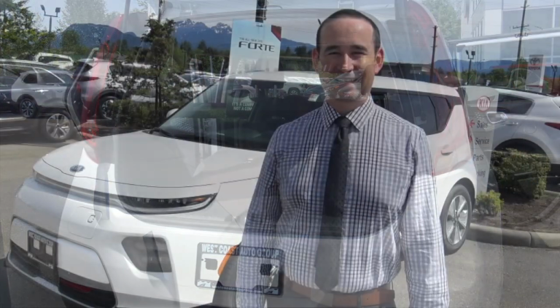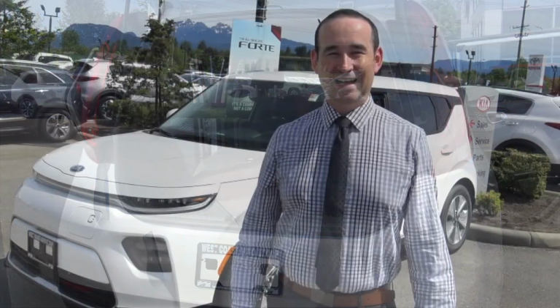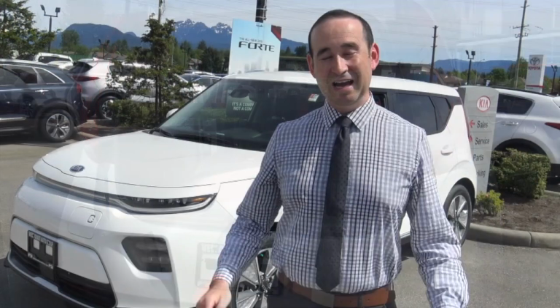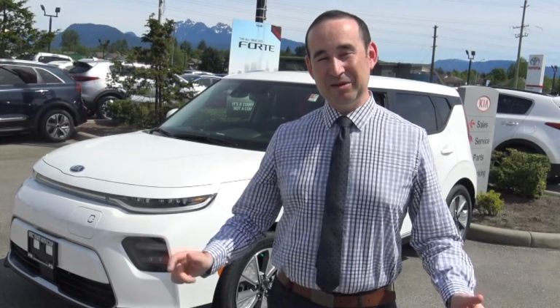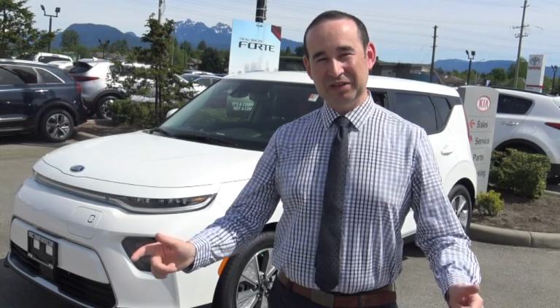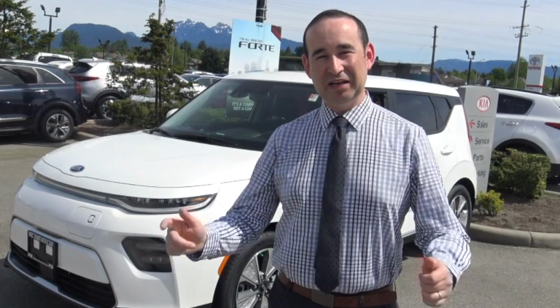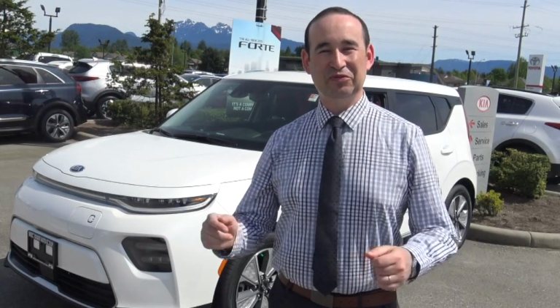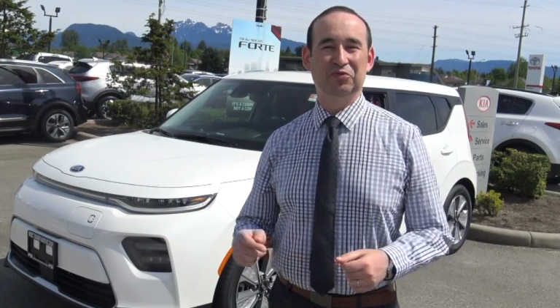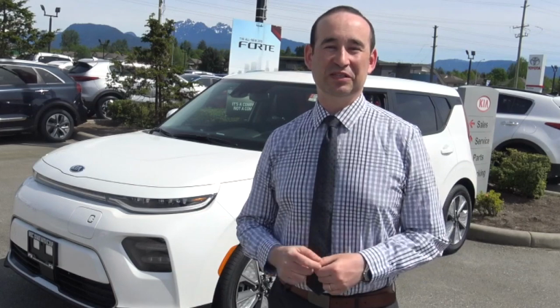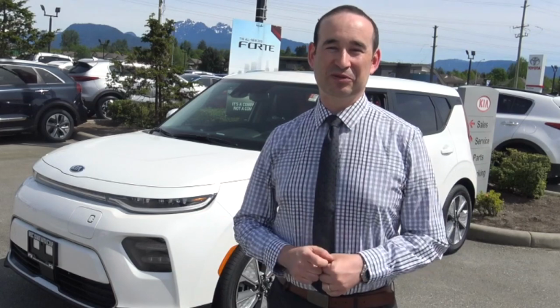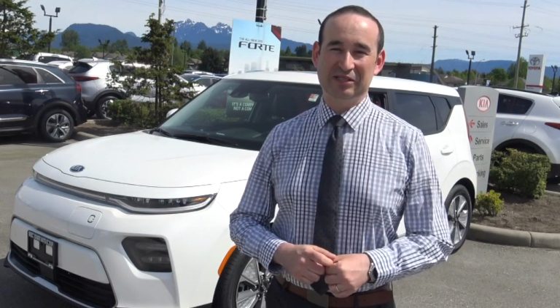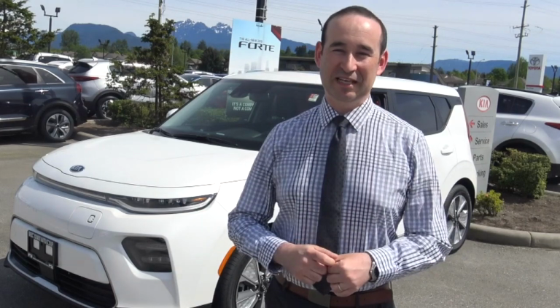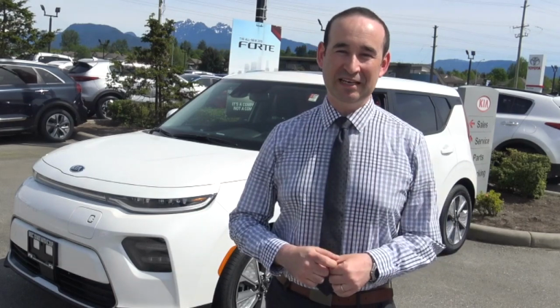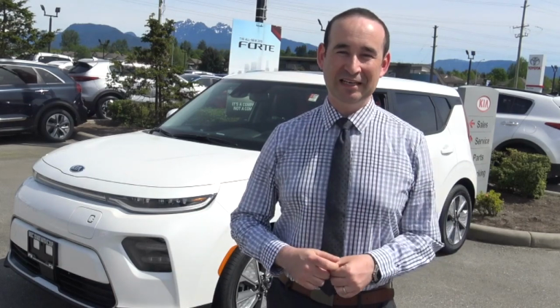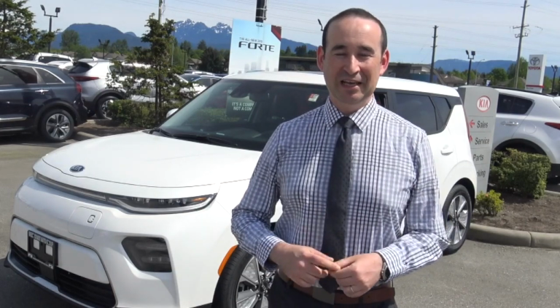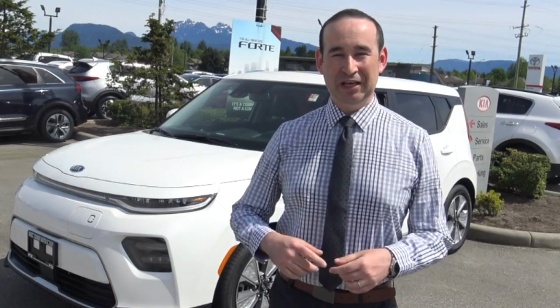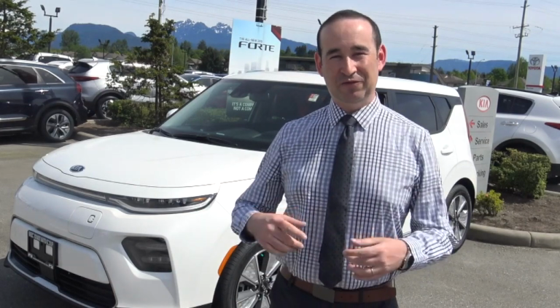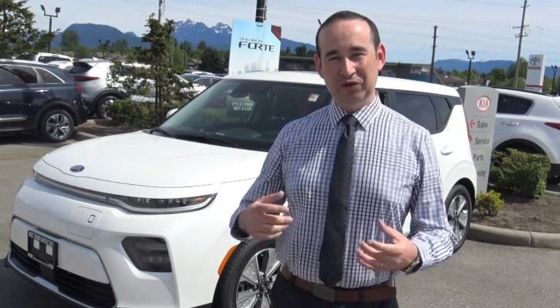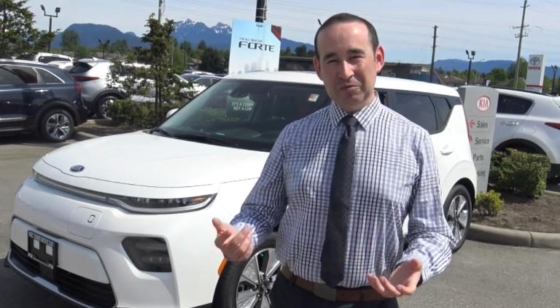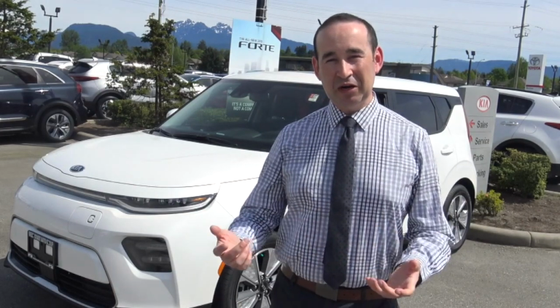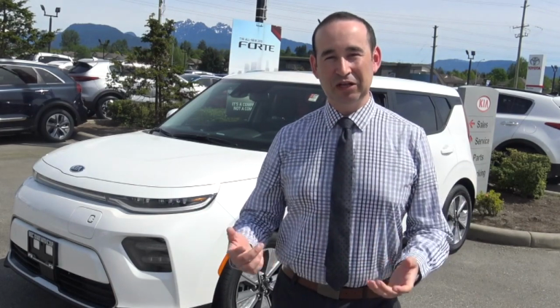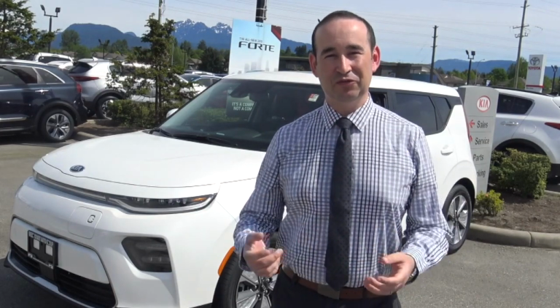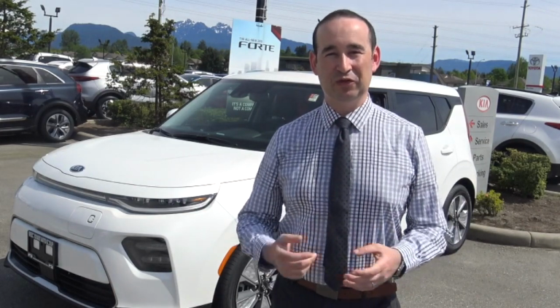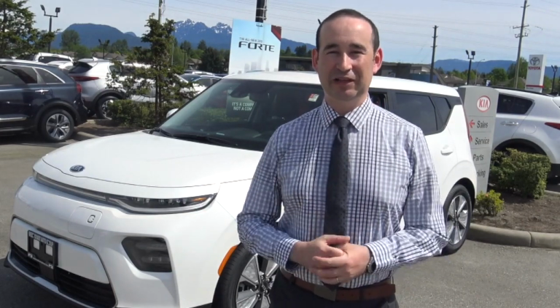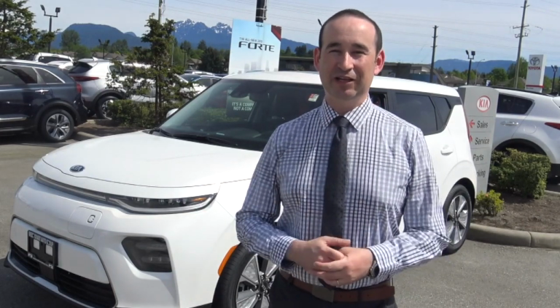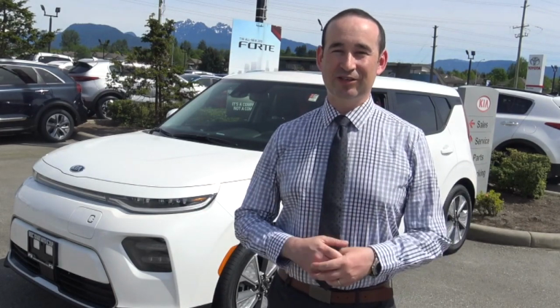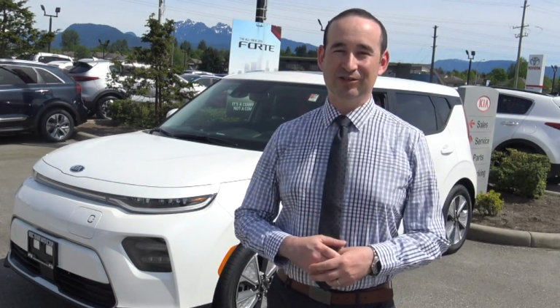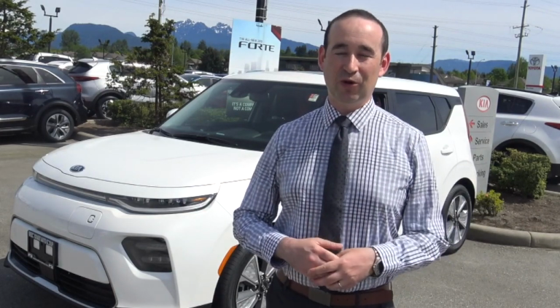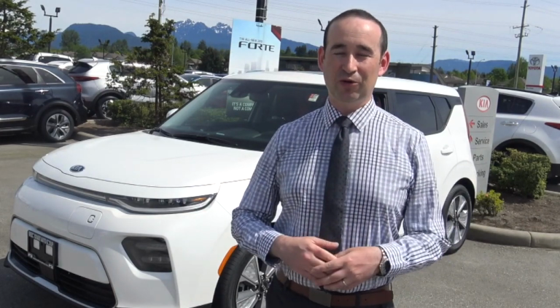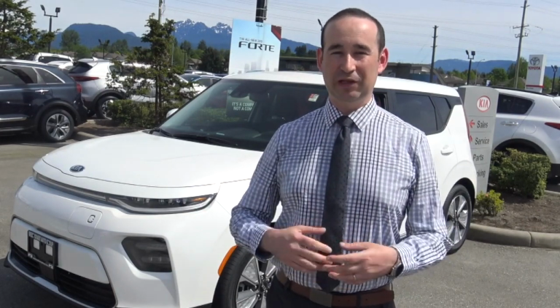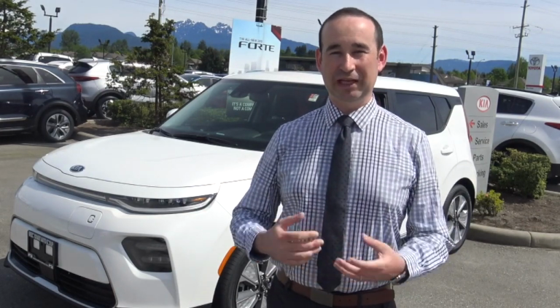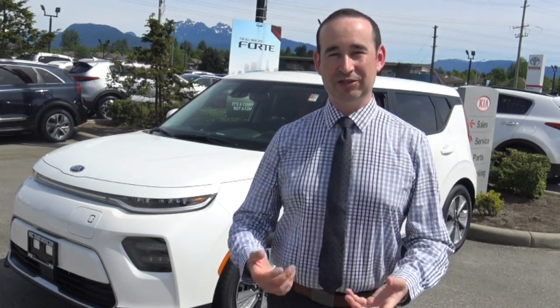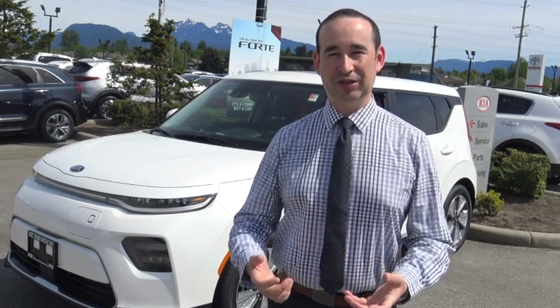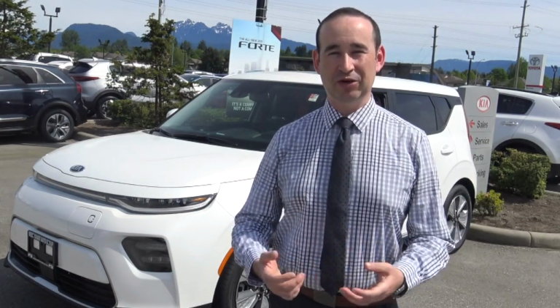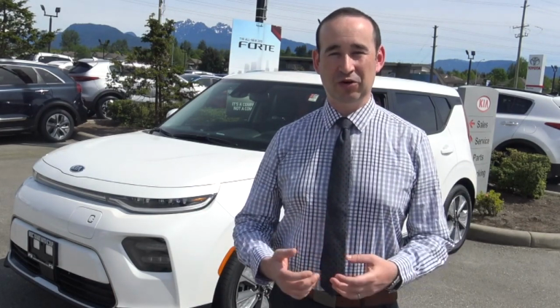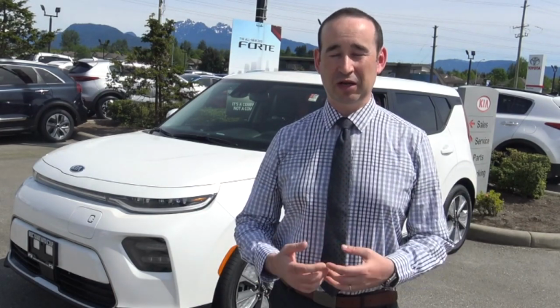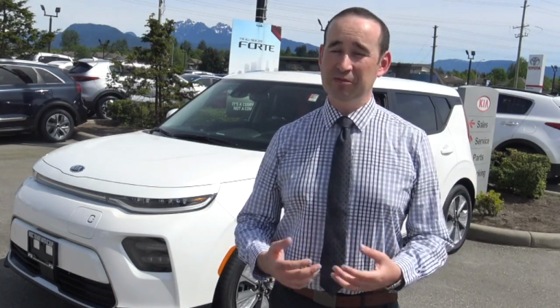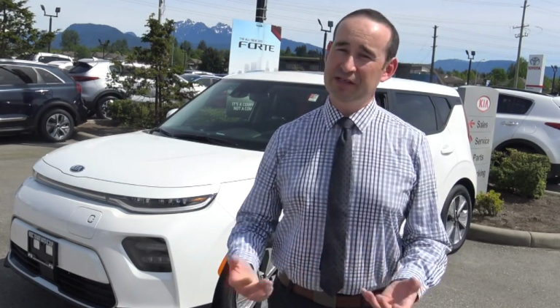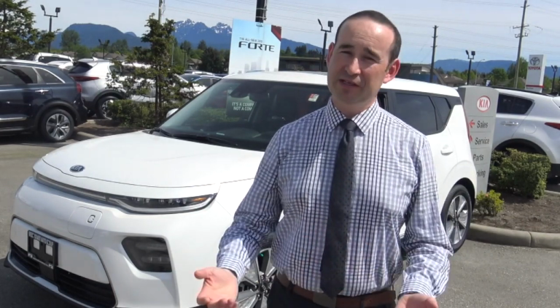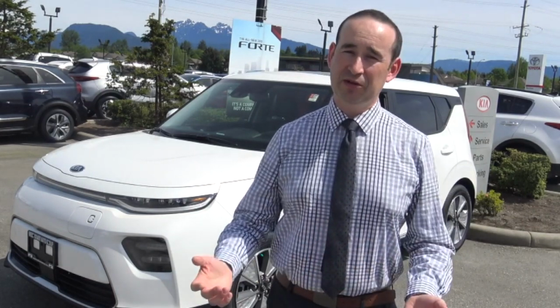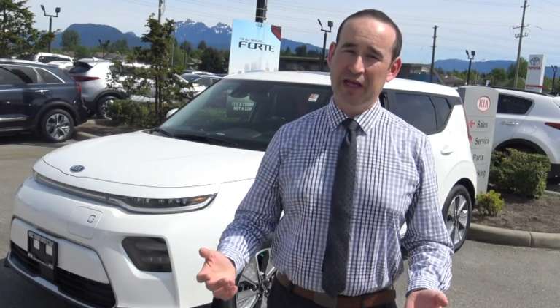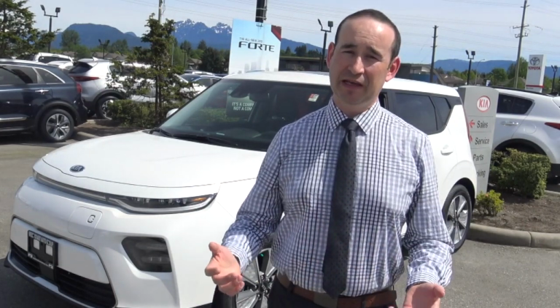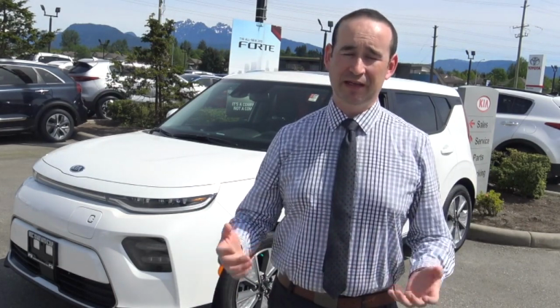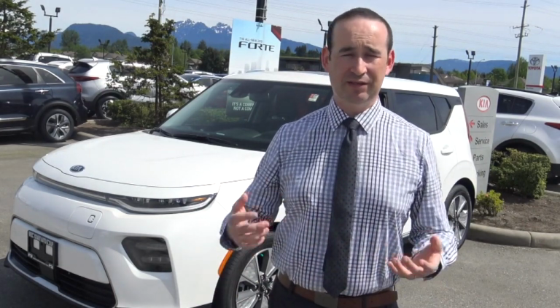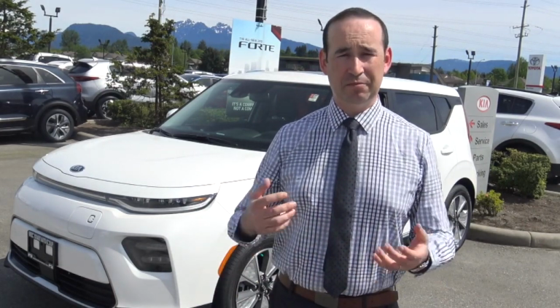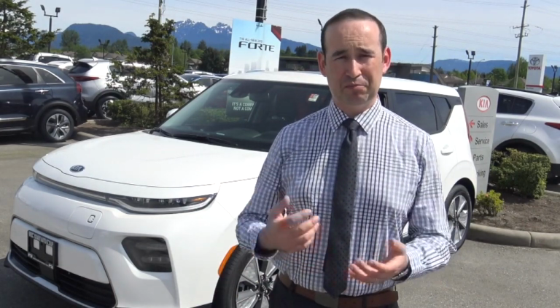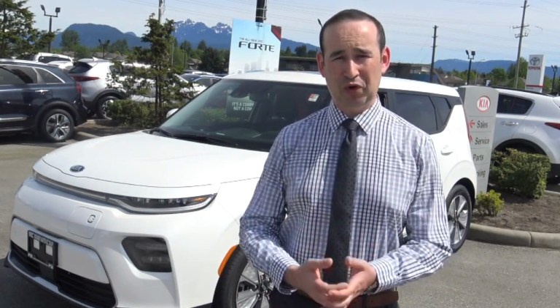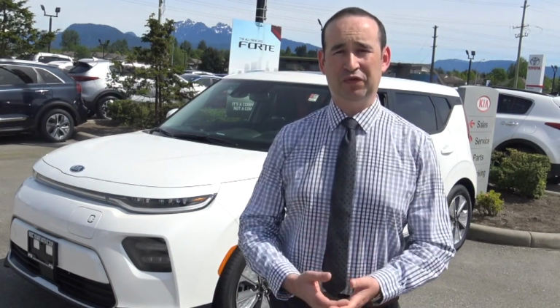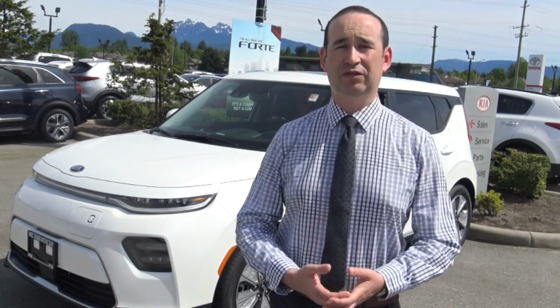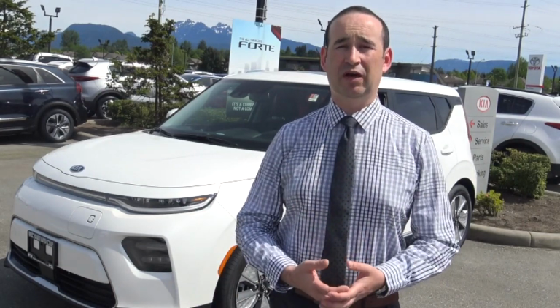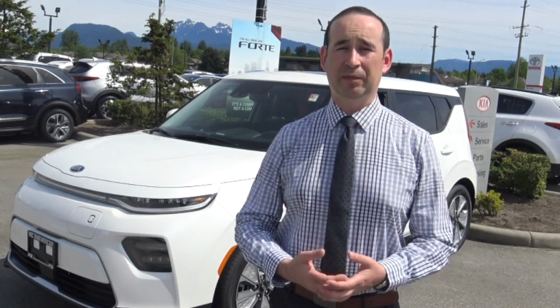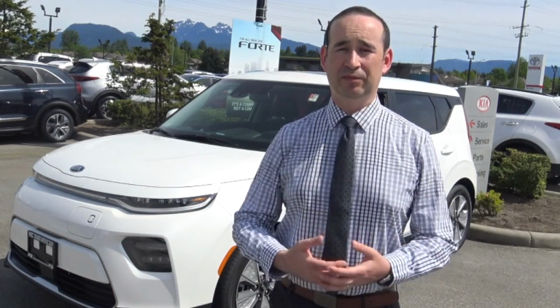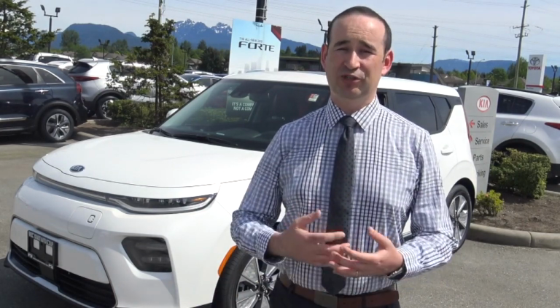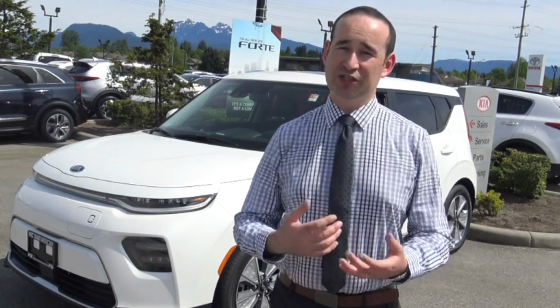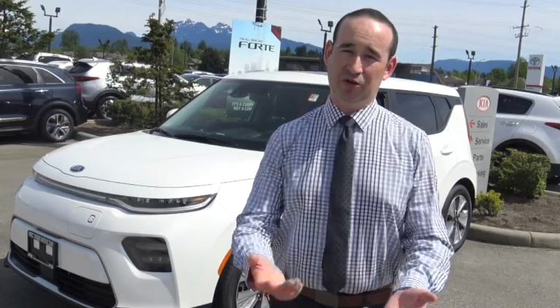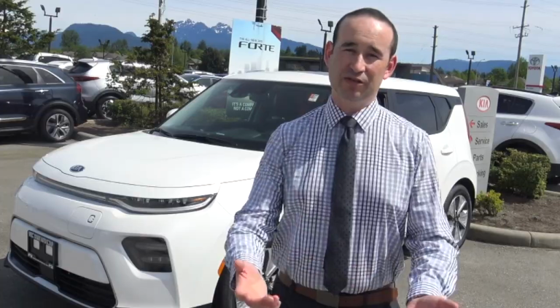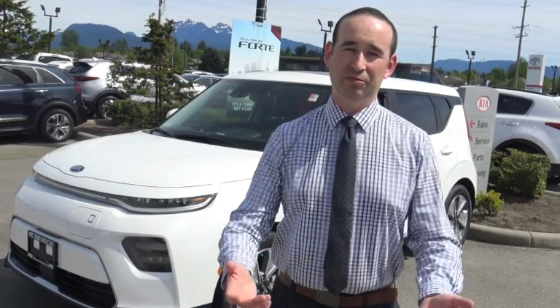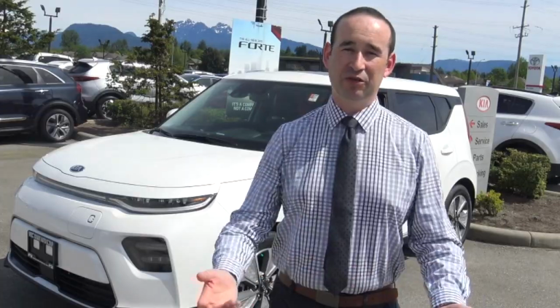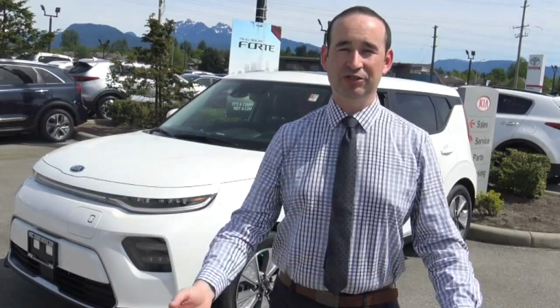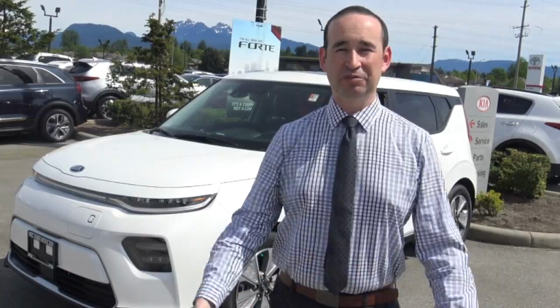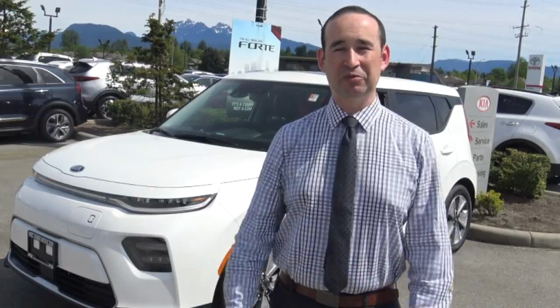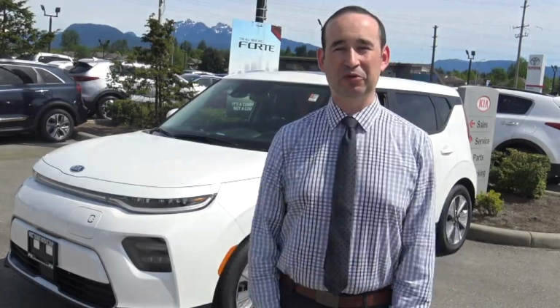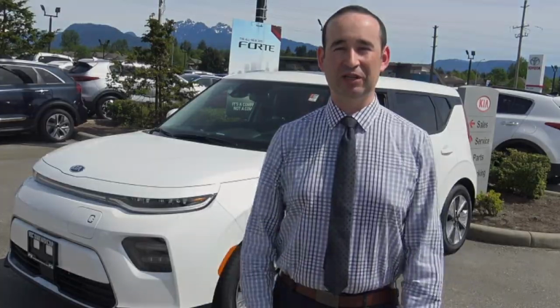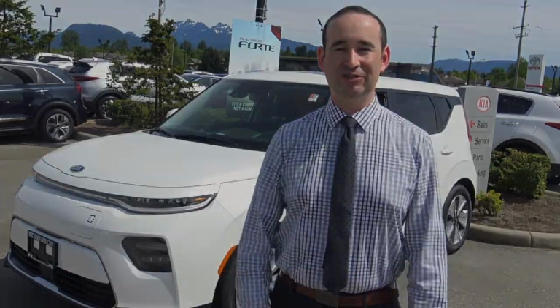Hi, I'm Daniel from West Coast Kia. If you're in the market for an electric Soul or electric Niro, come see us today. It's the perfect time — just across the bridge in Maple Ridge.